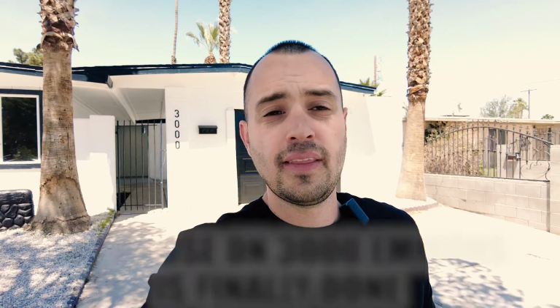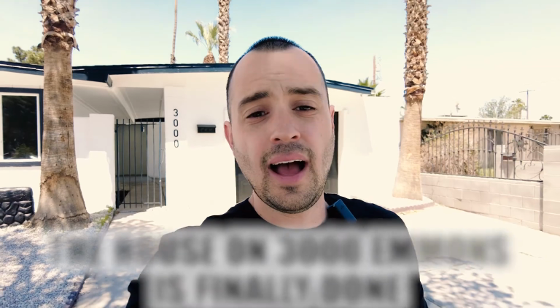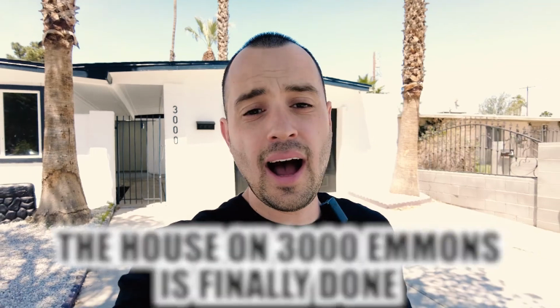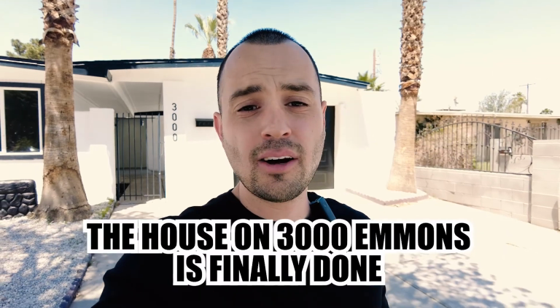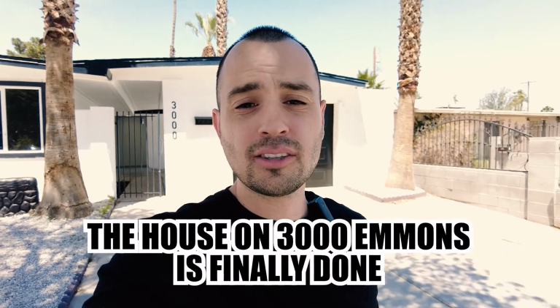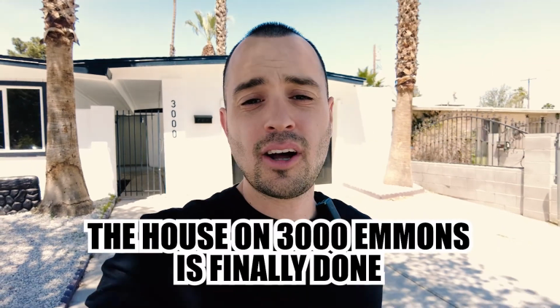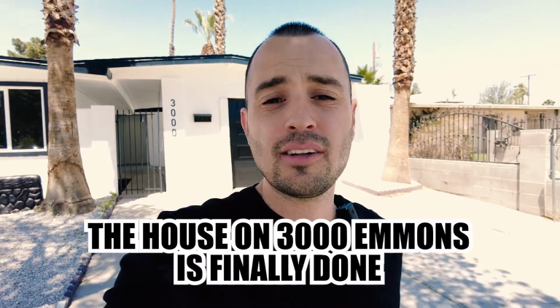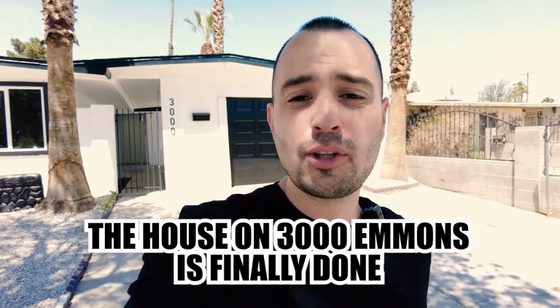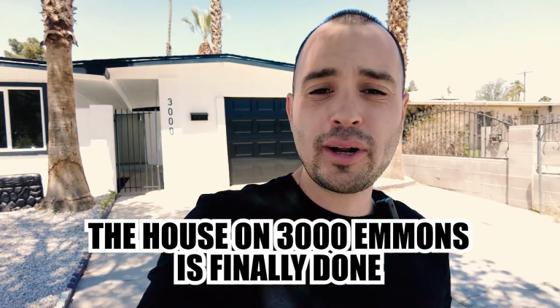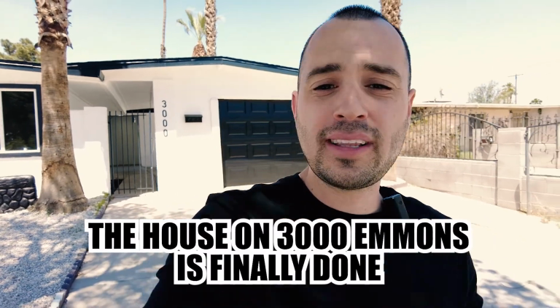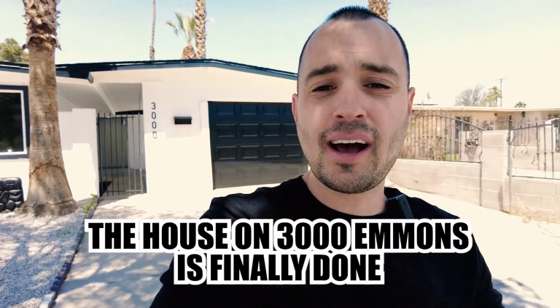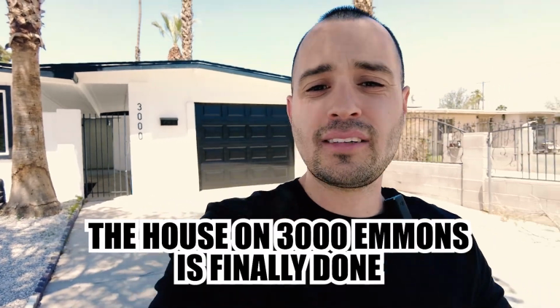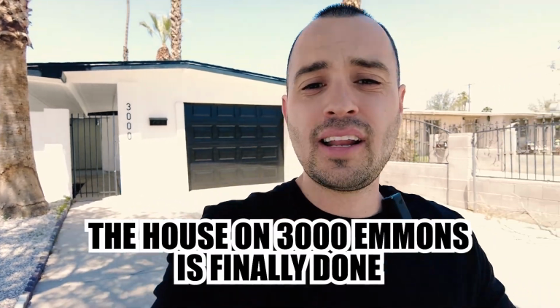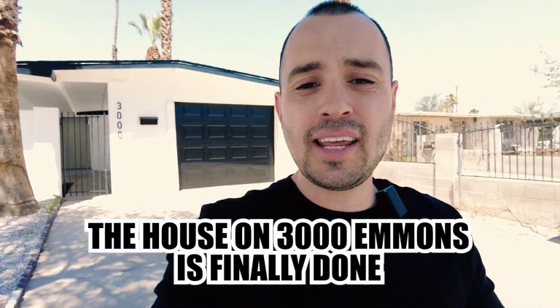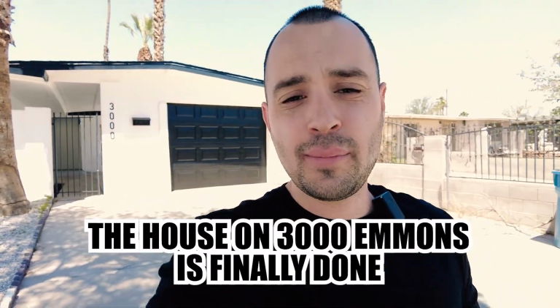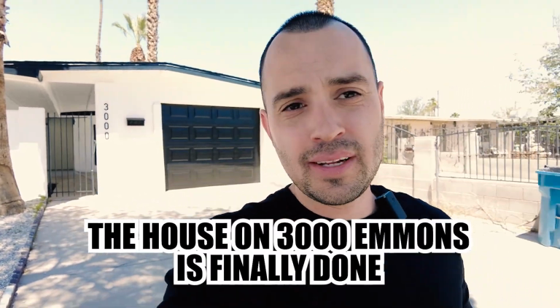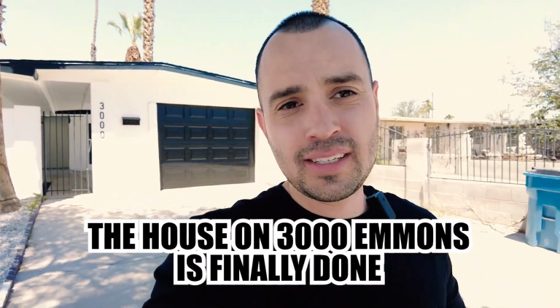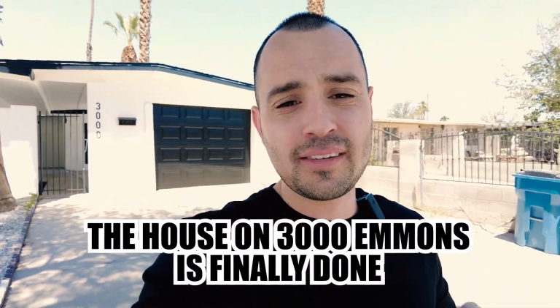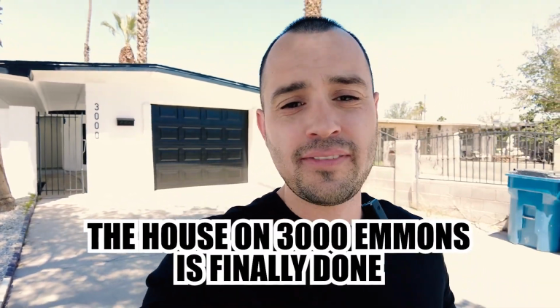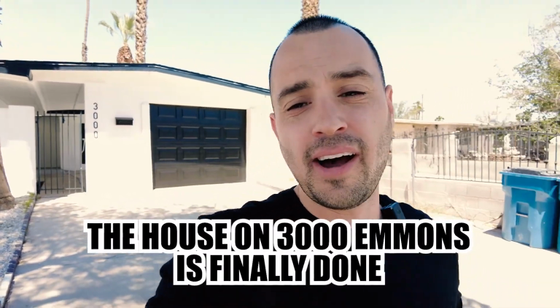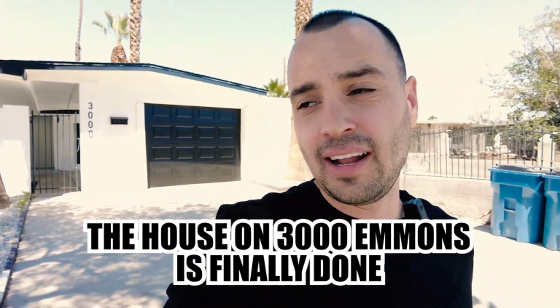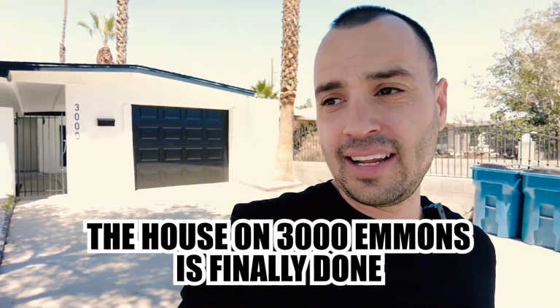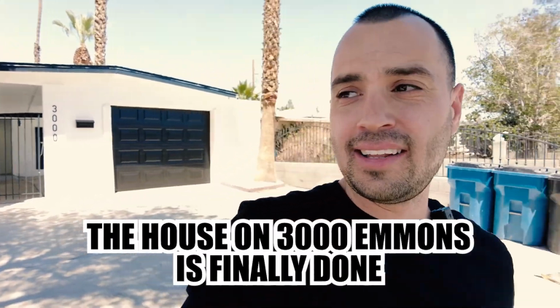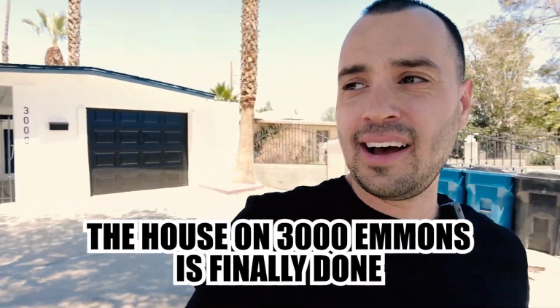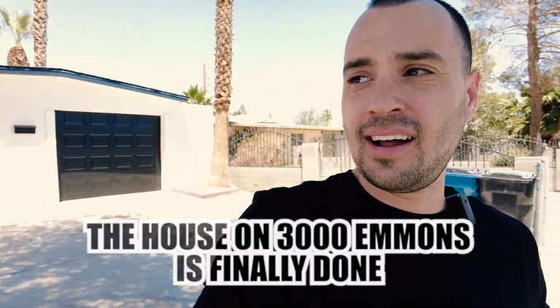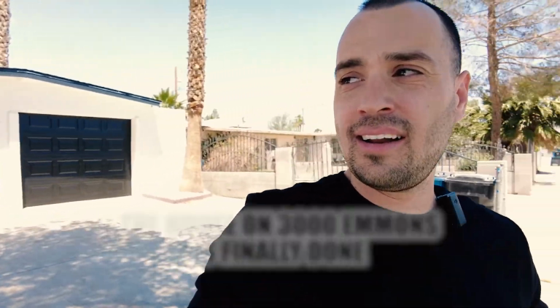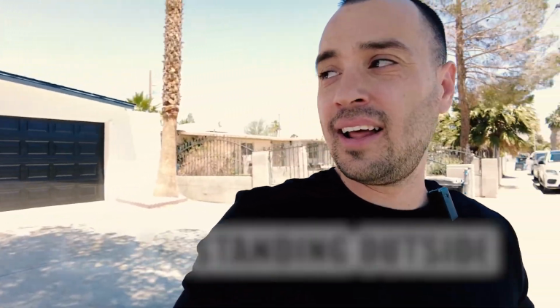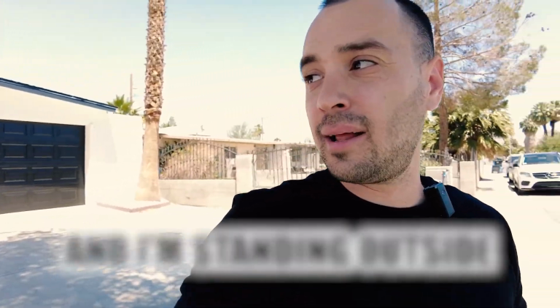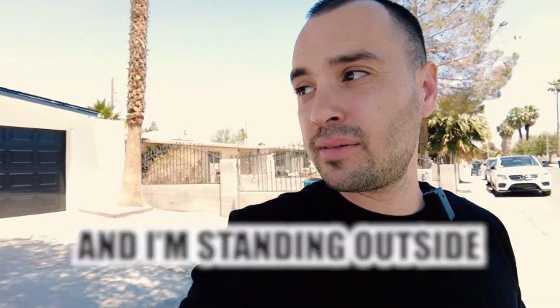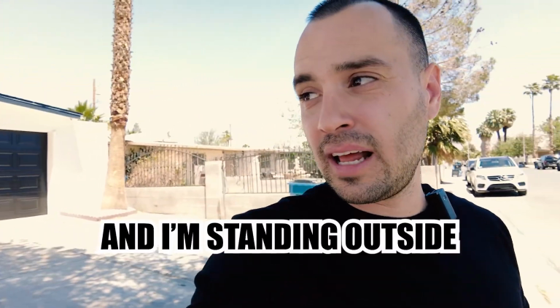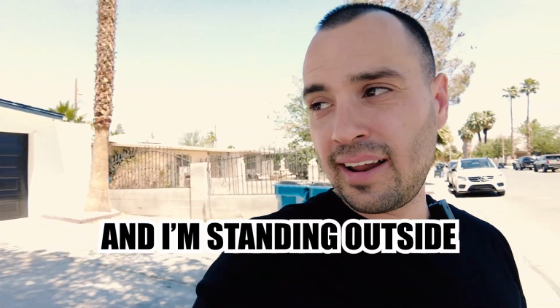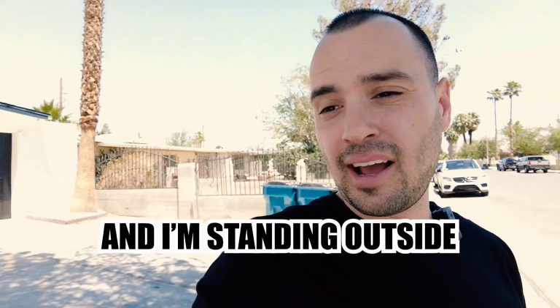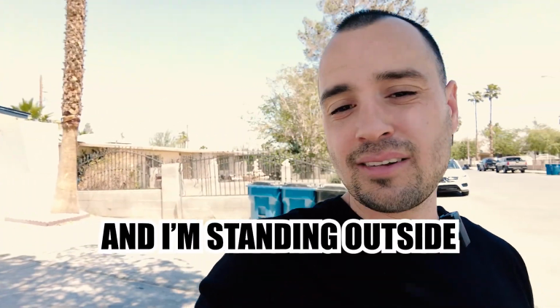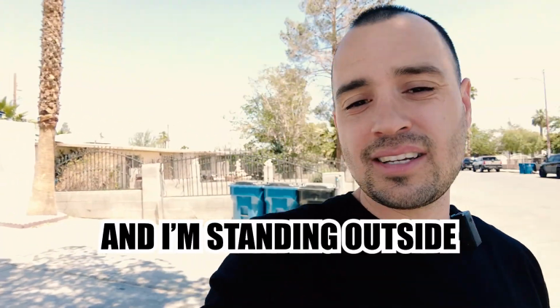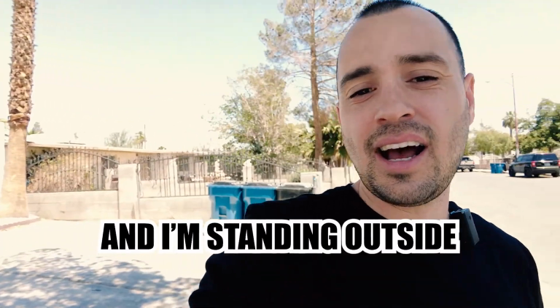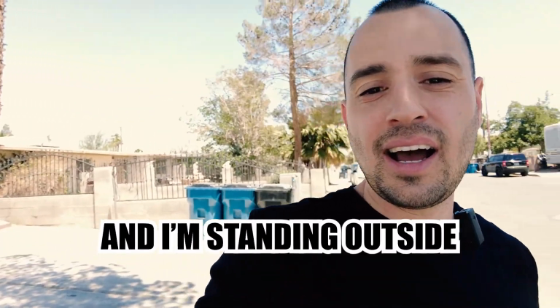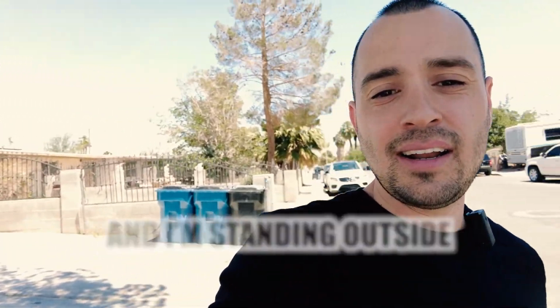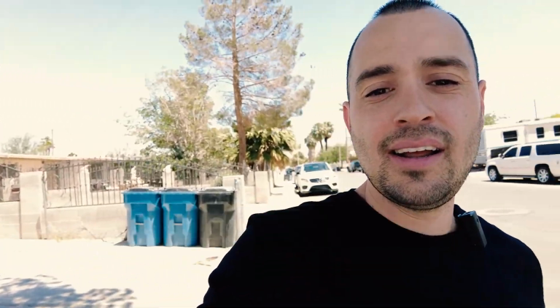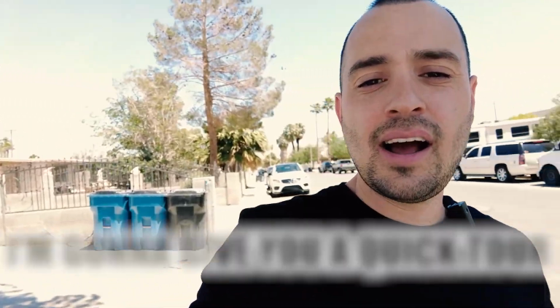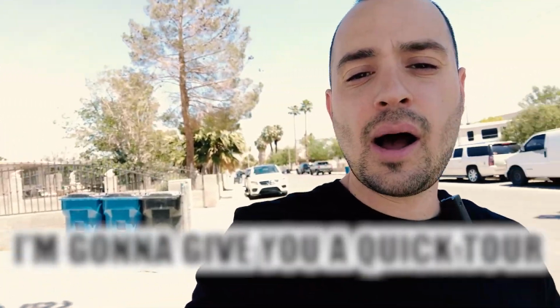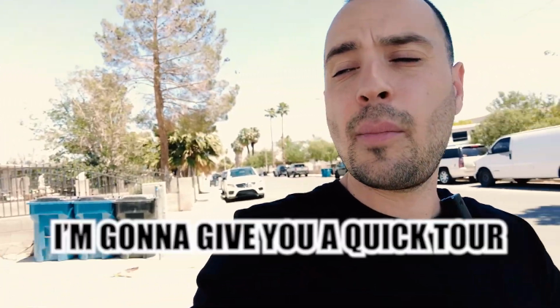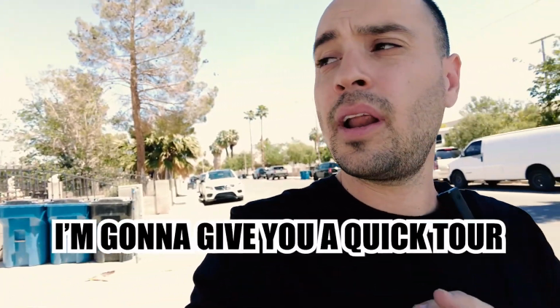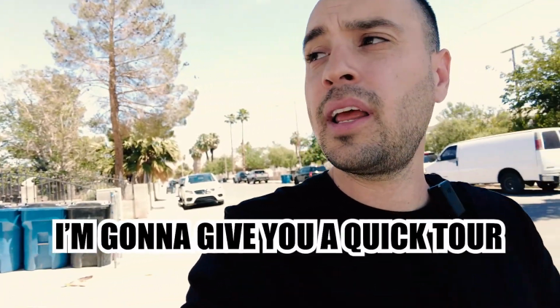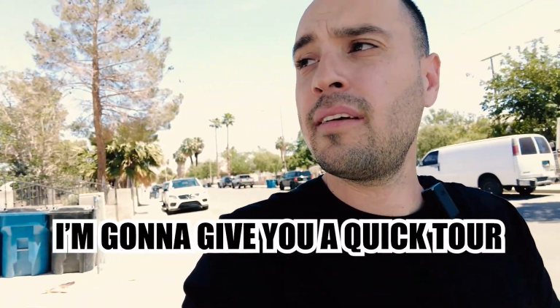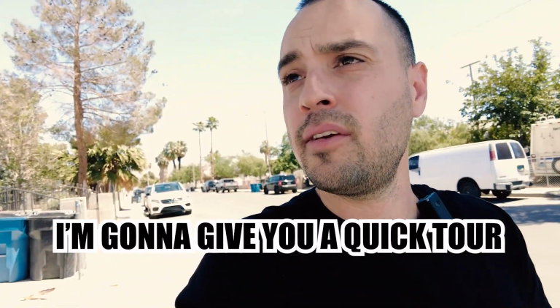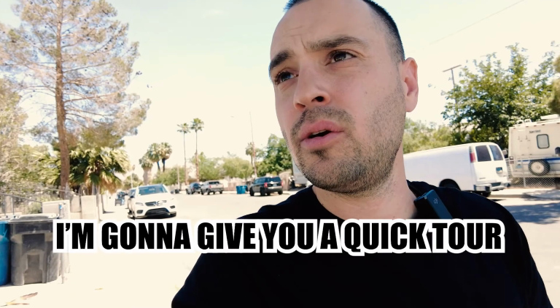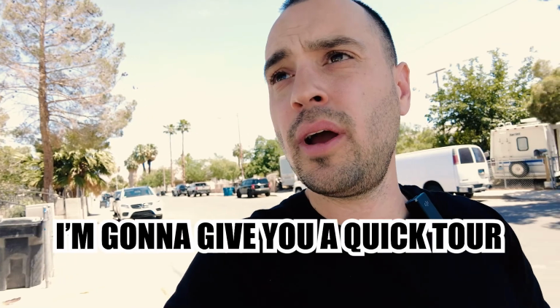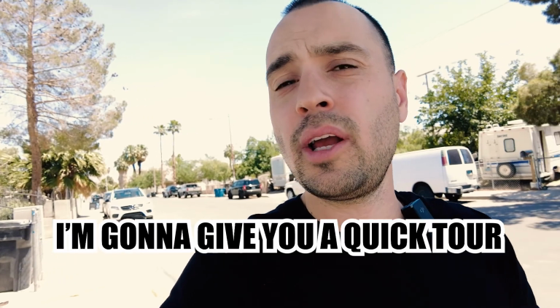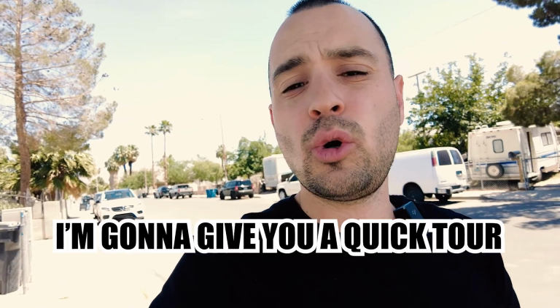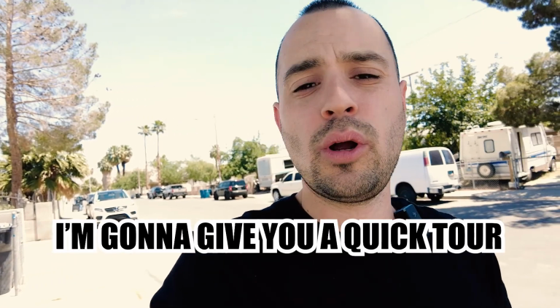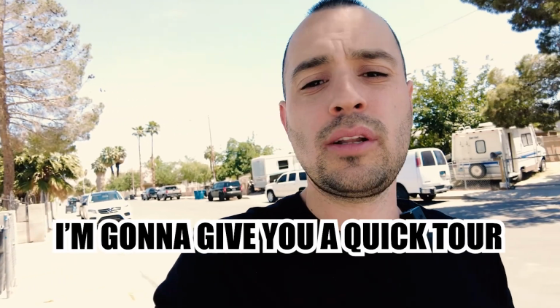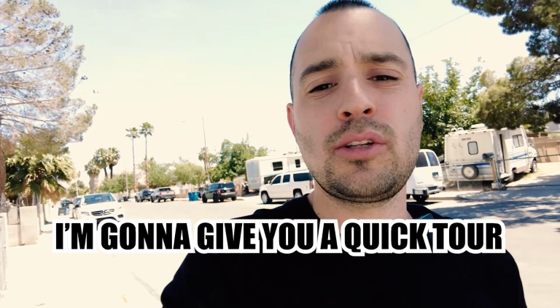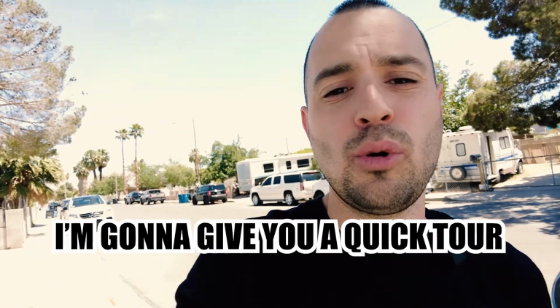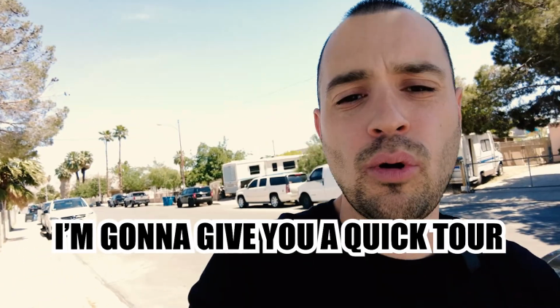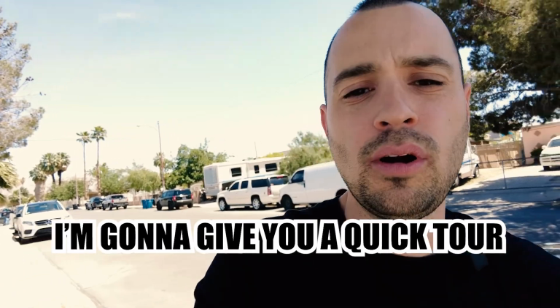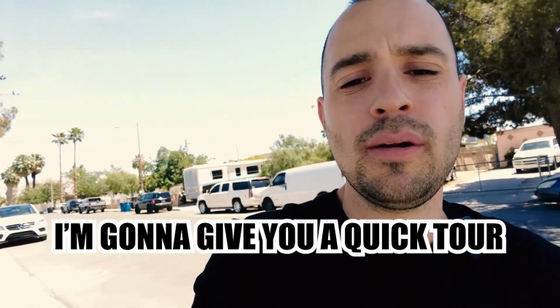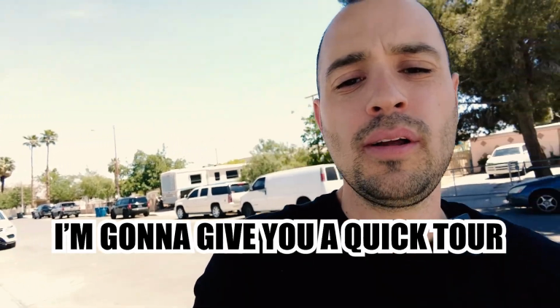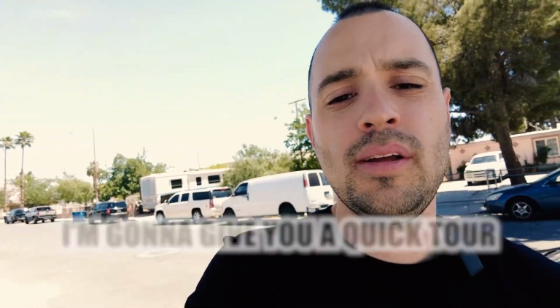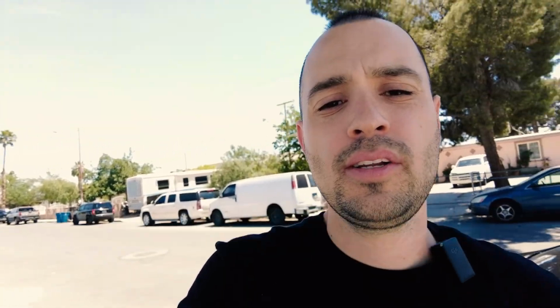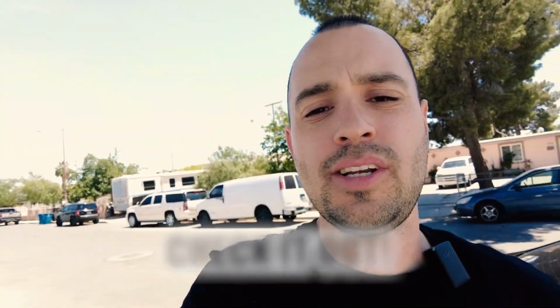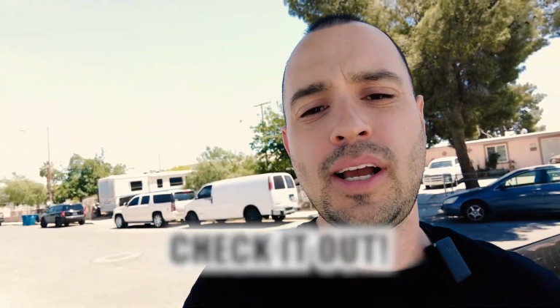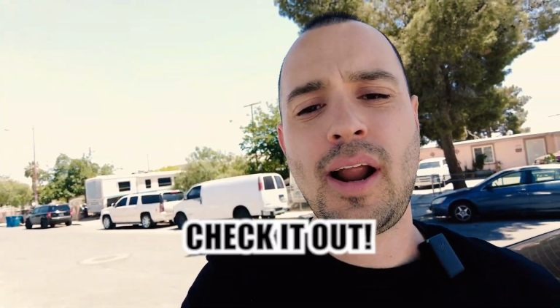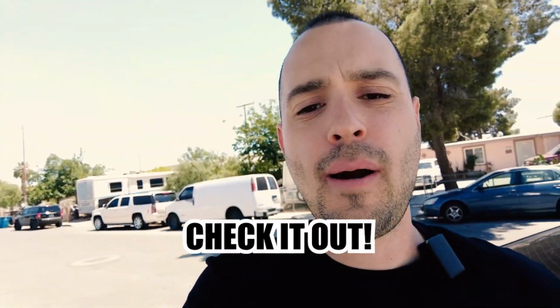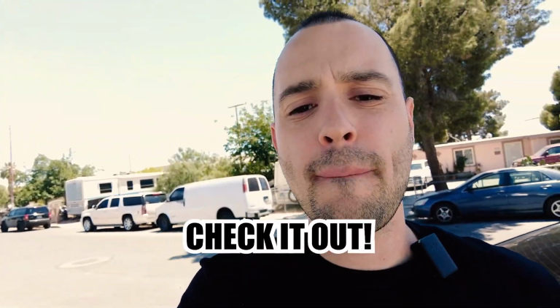The house on 3000 Emmons is finally done and I'm standing outside. I'm going to give you a quick tour. Check it out.